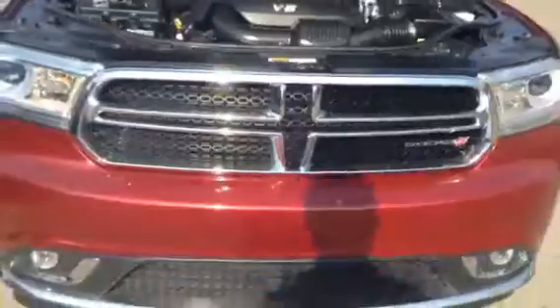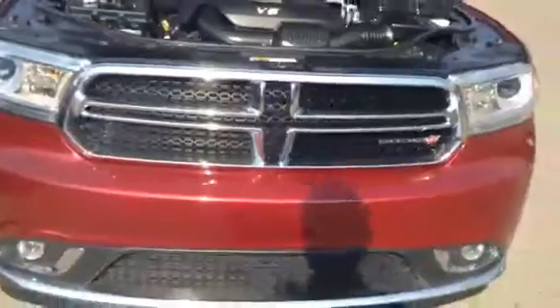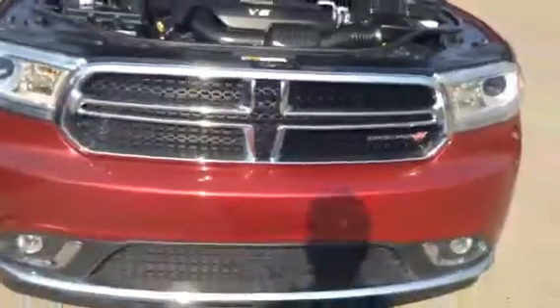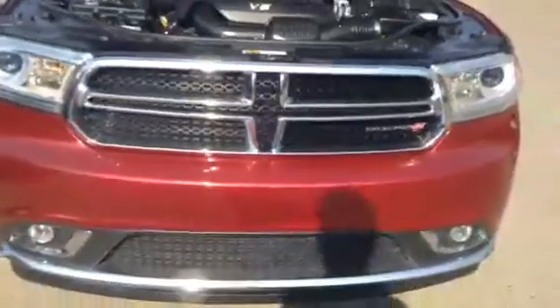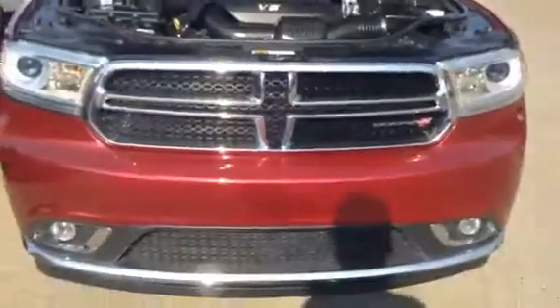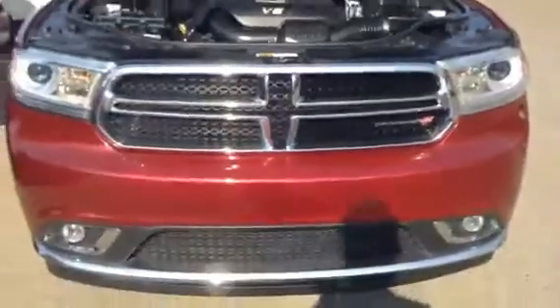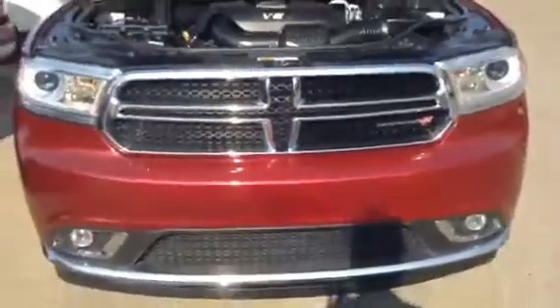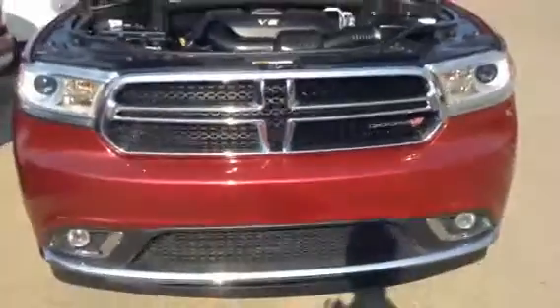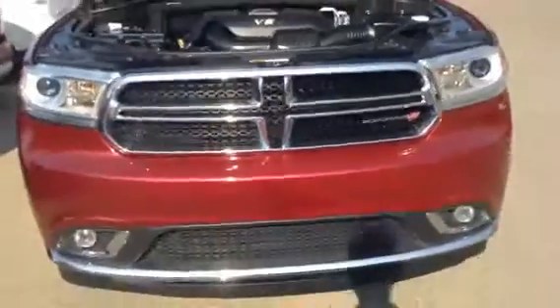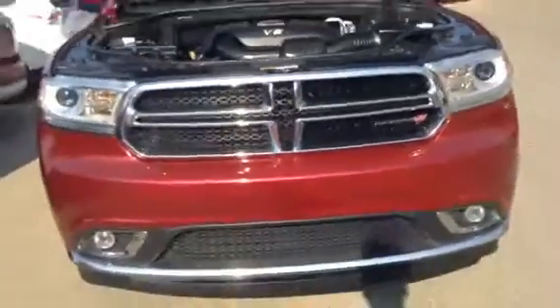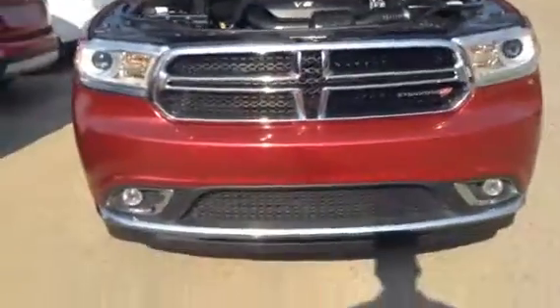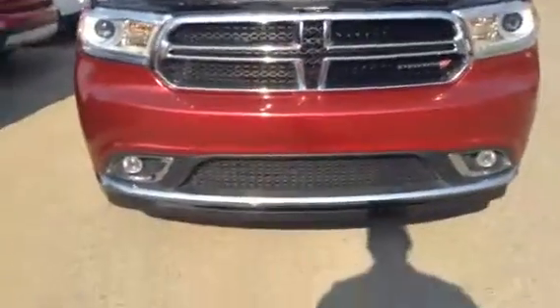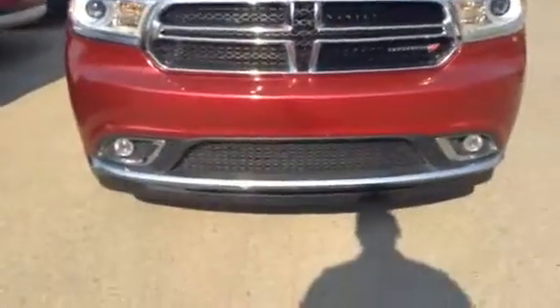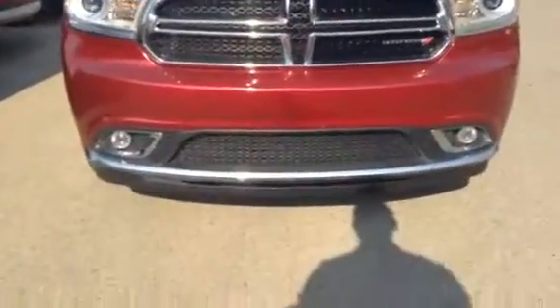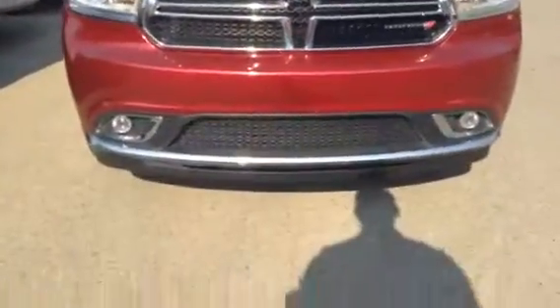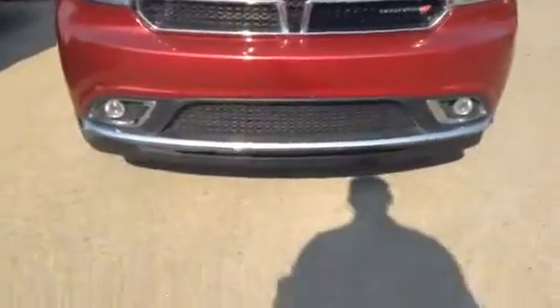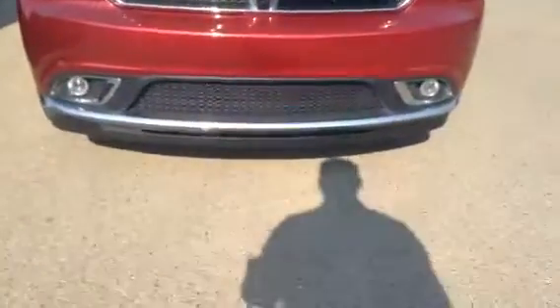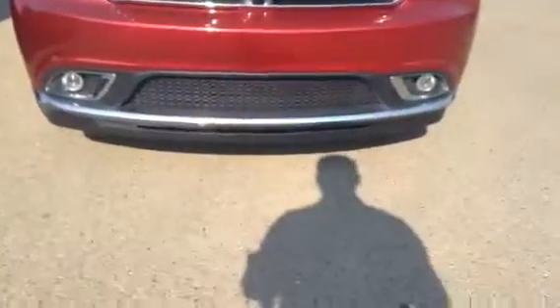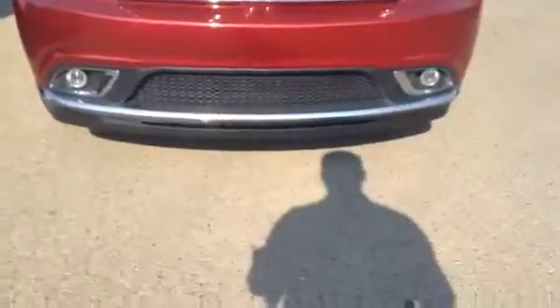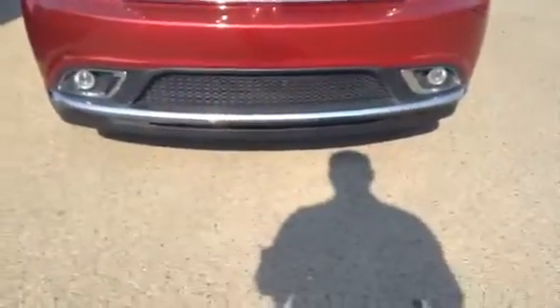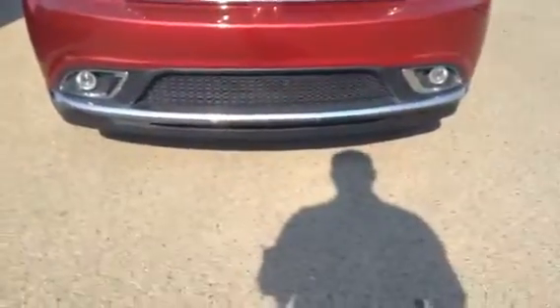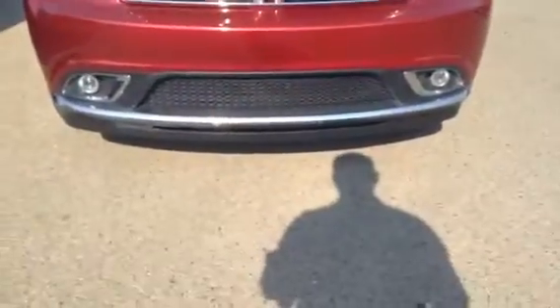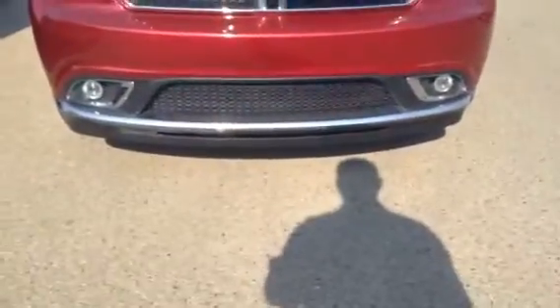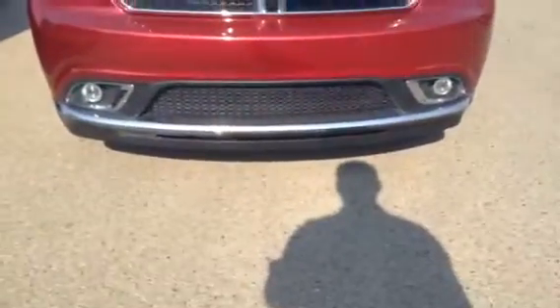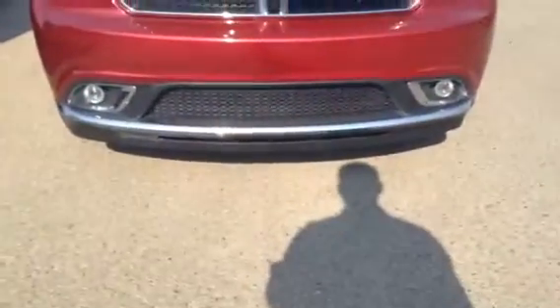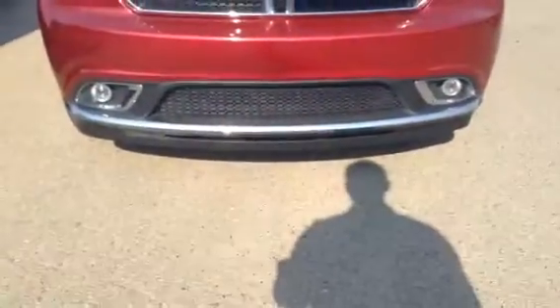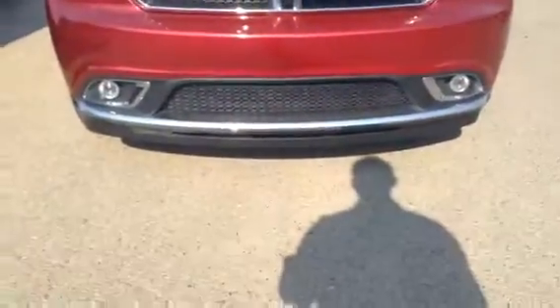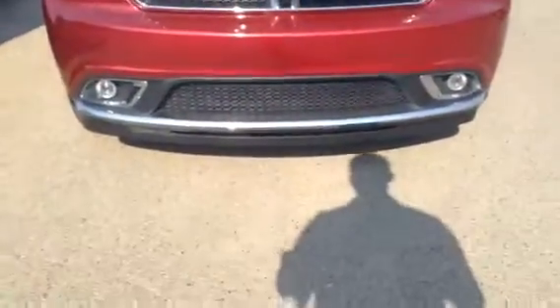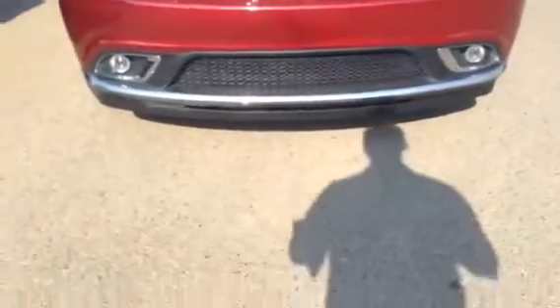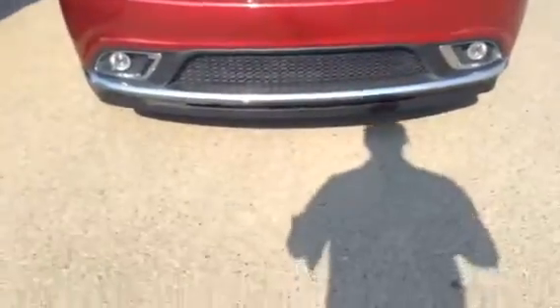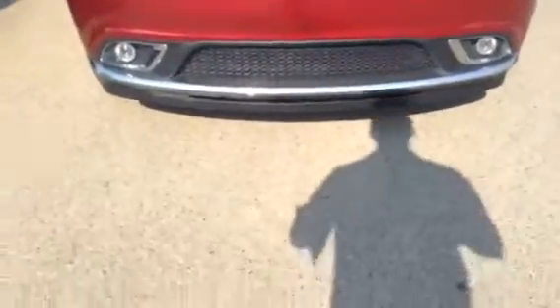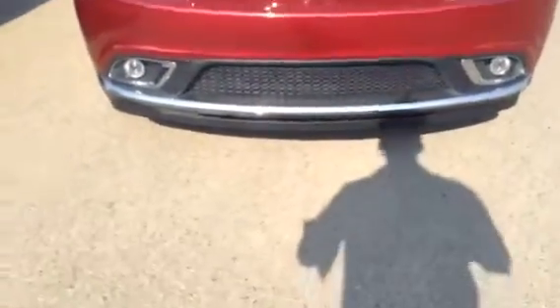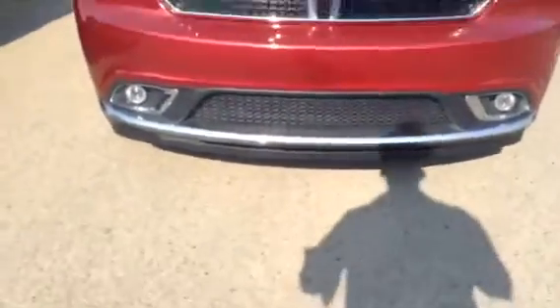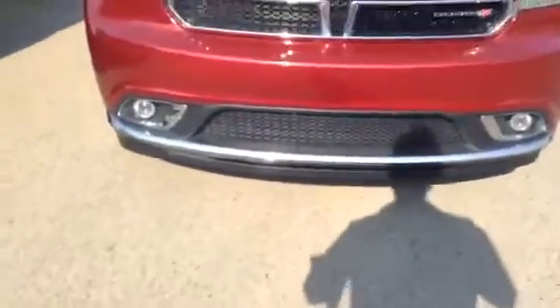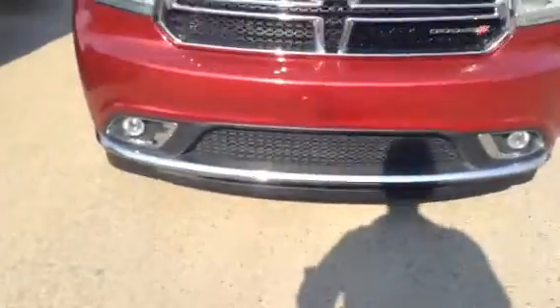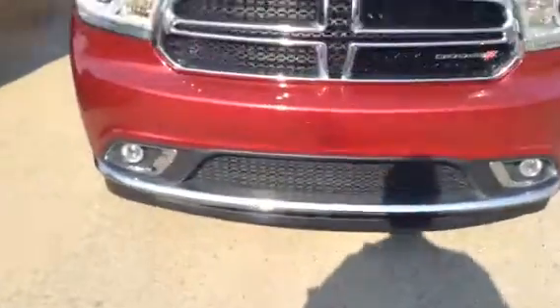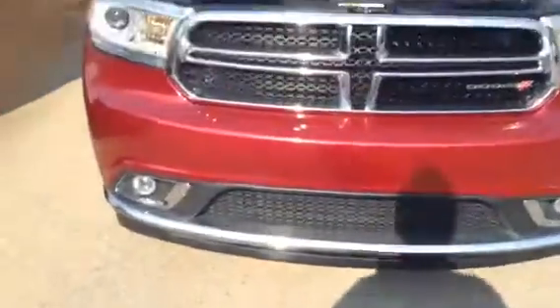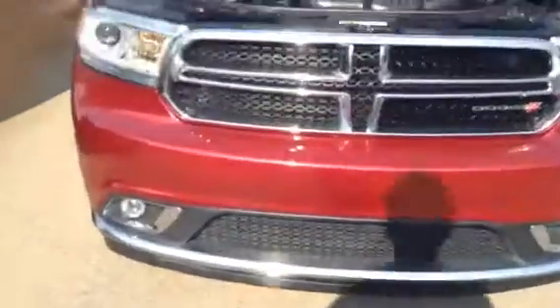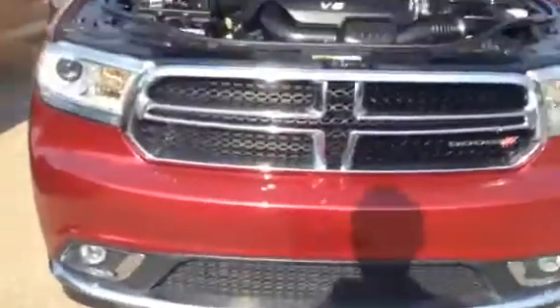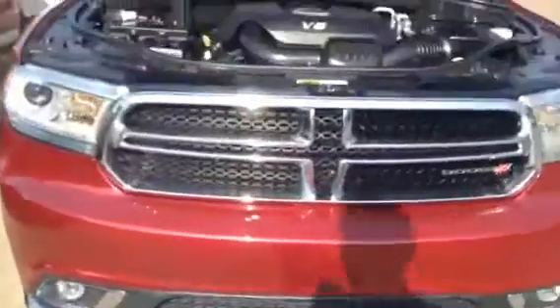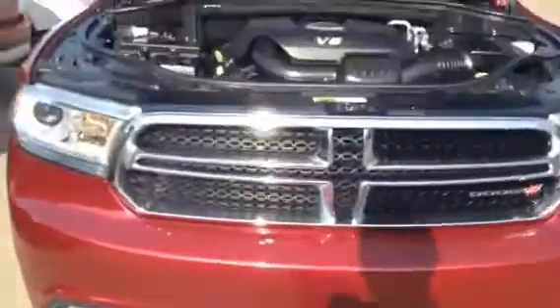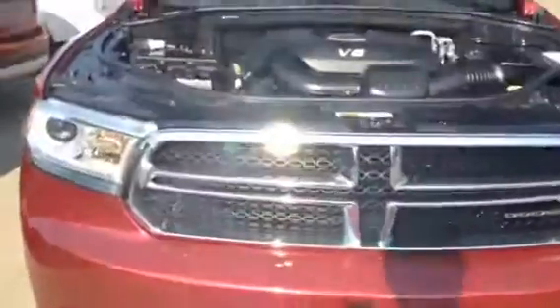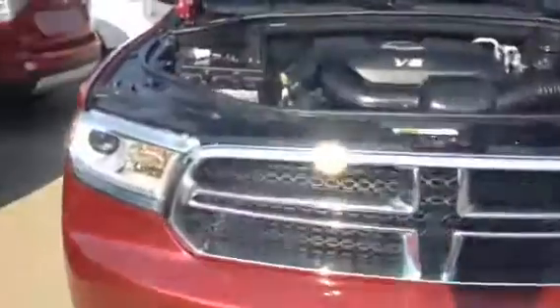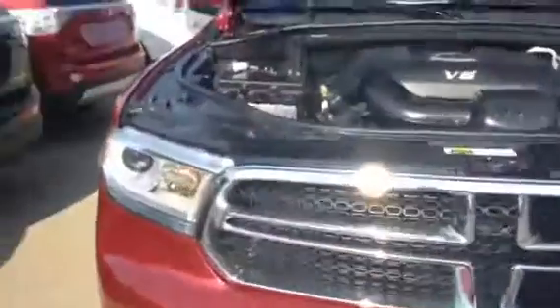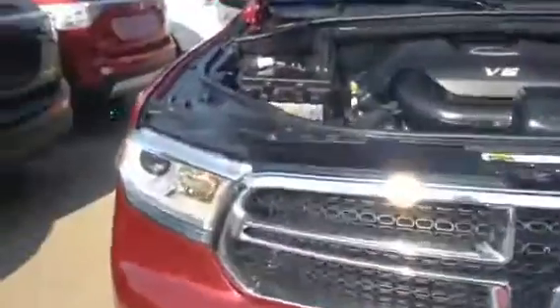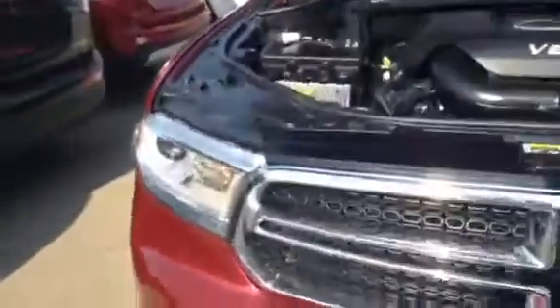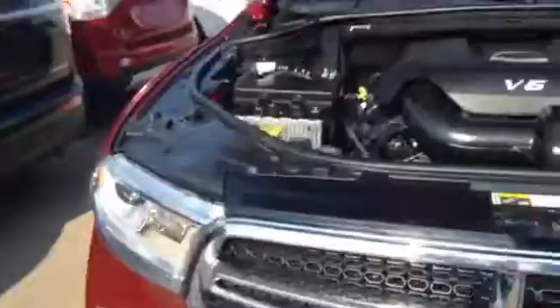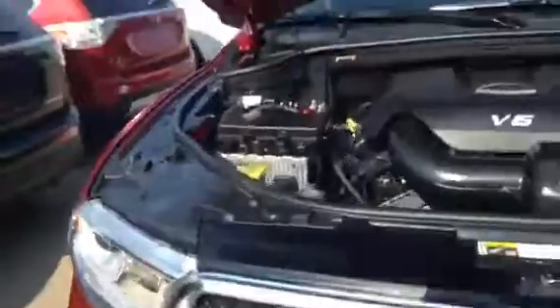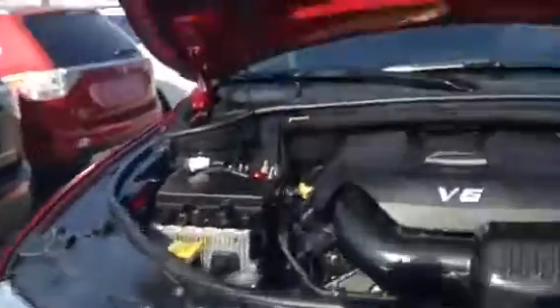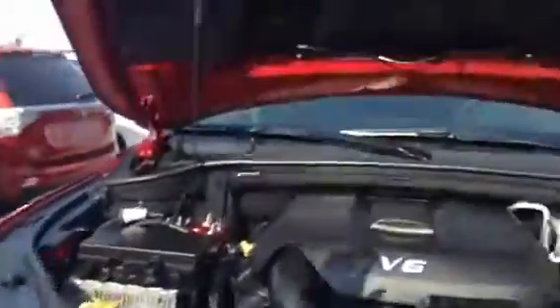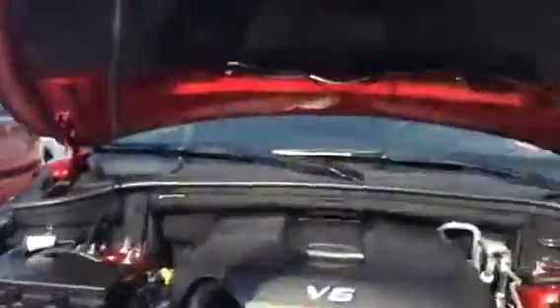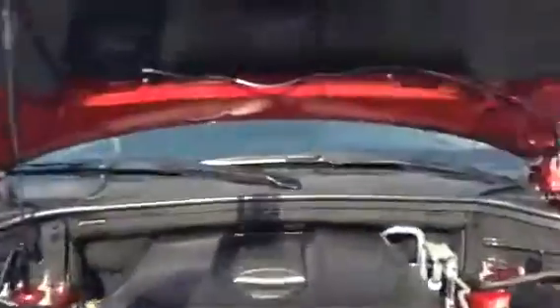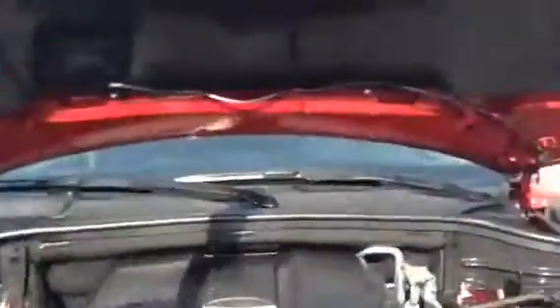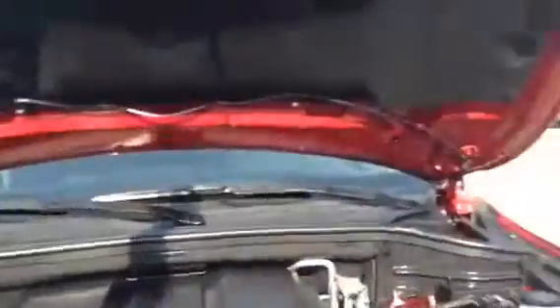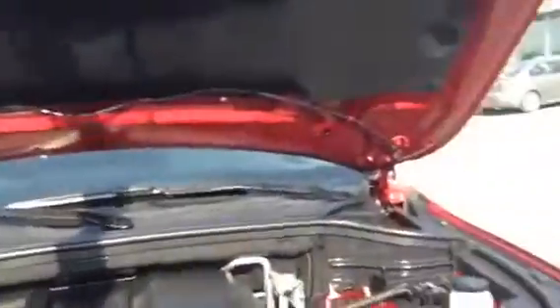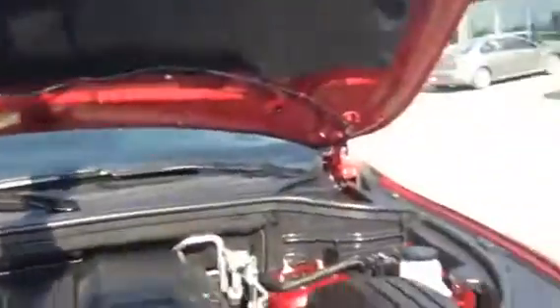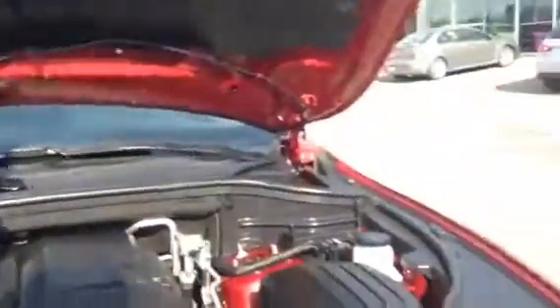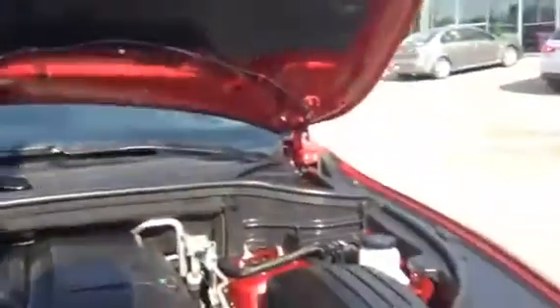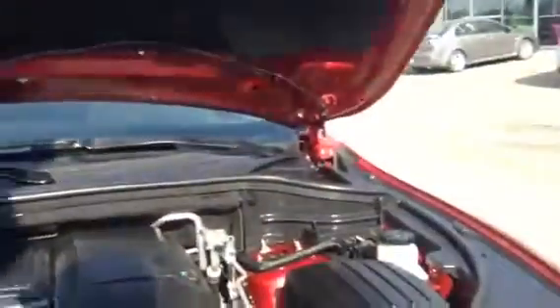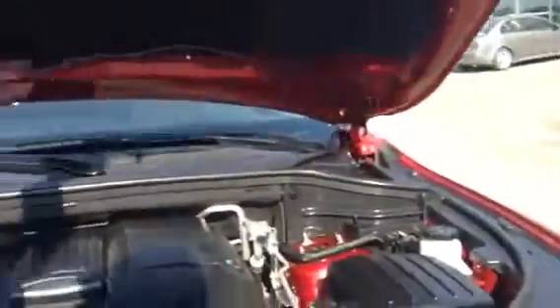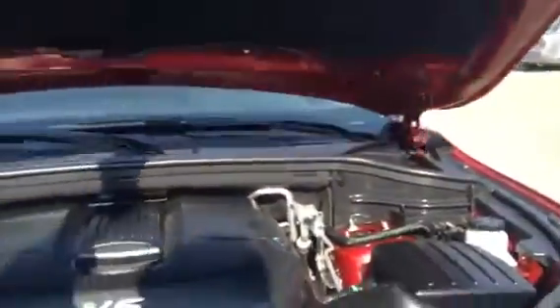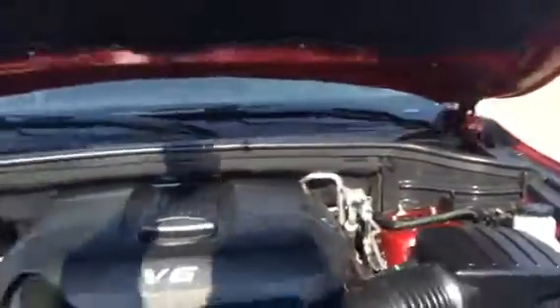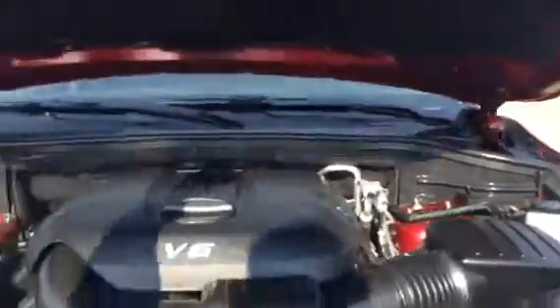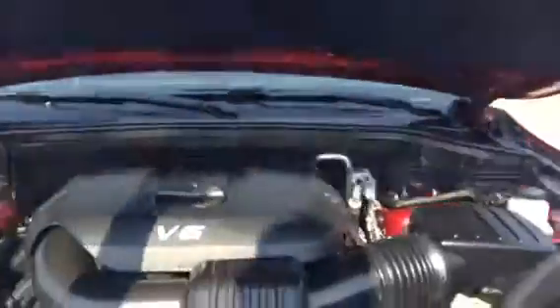Looking to the front, you do get the chrome styling with the fog lights. HID headlights — lights up the road pretty well.